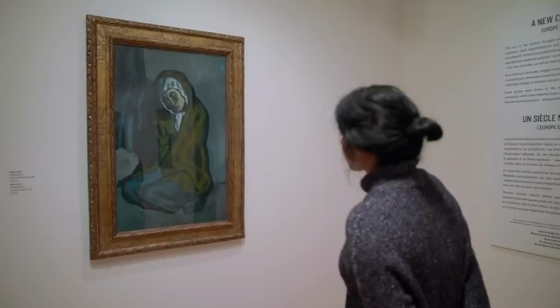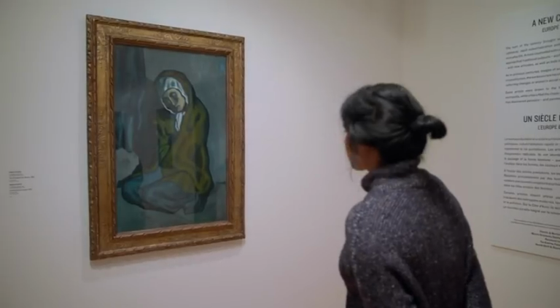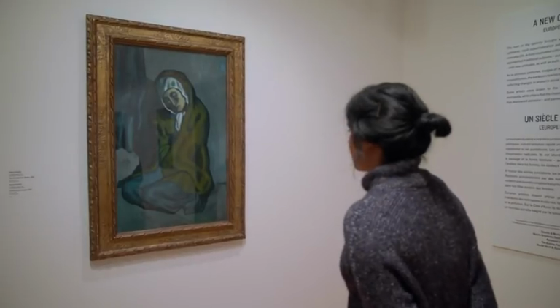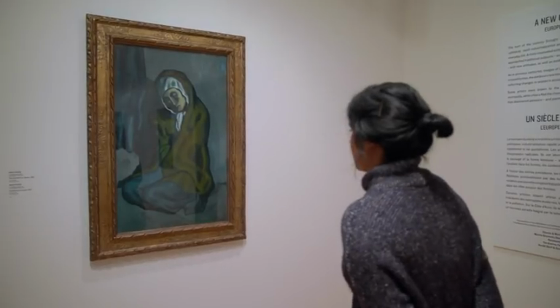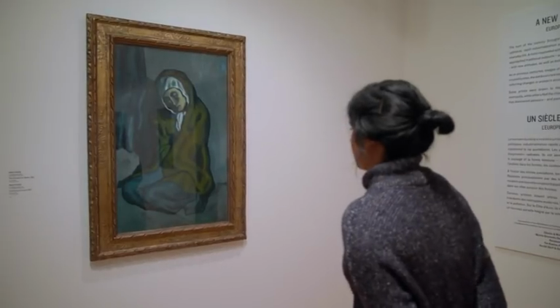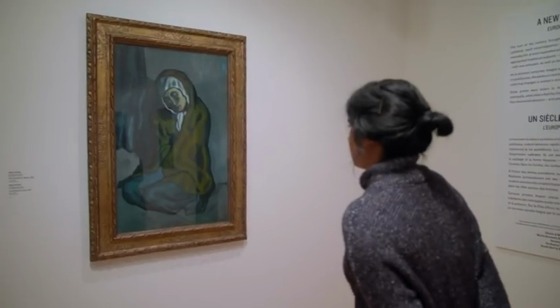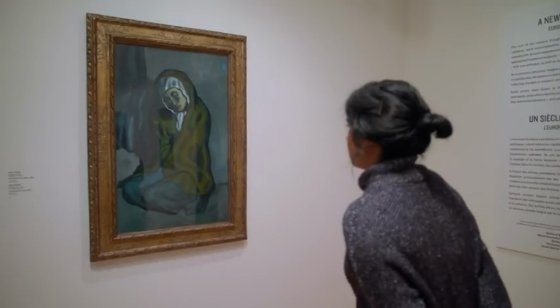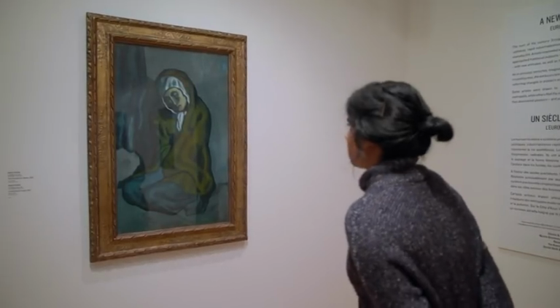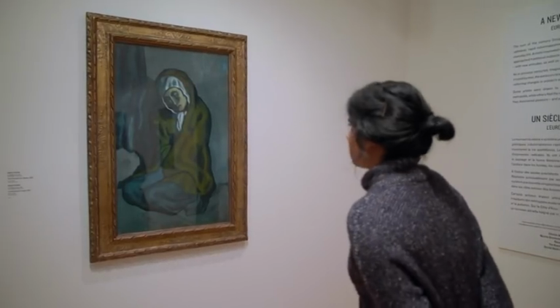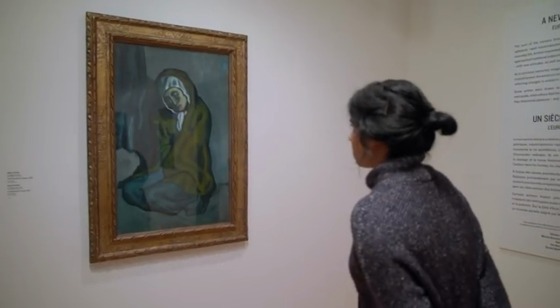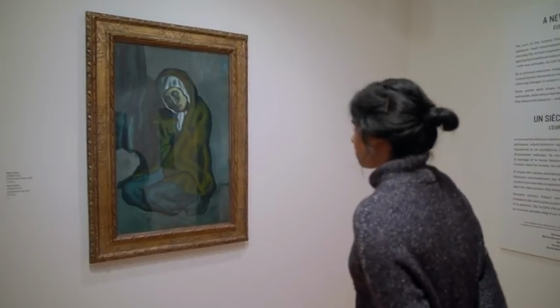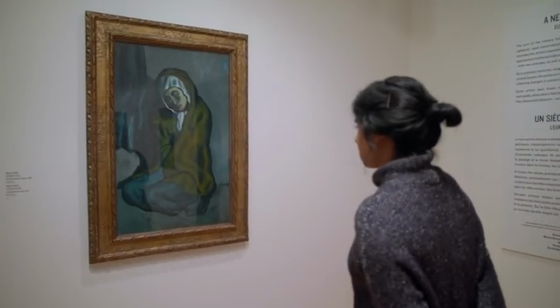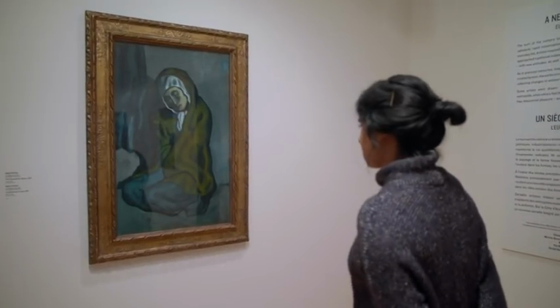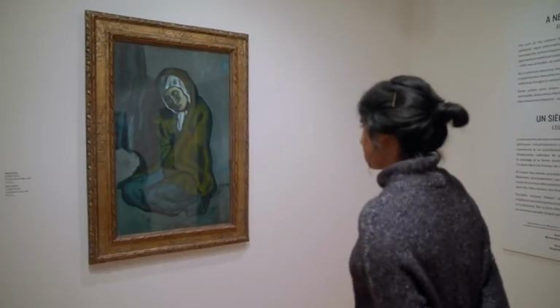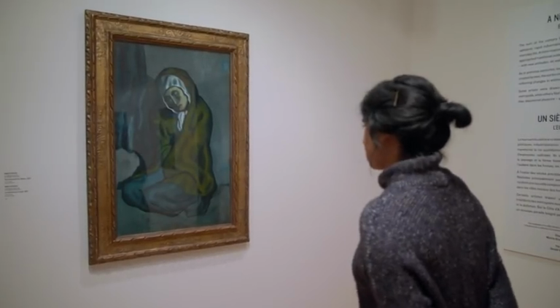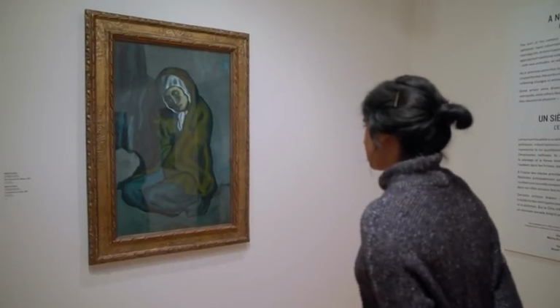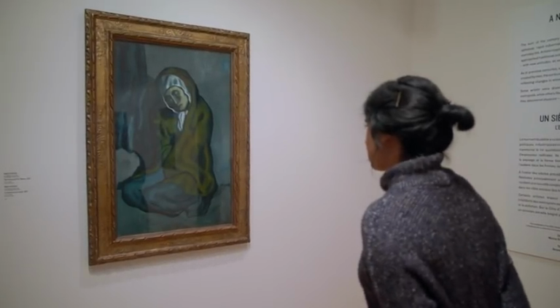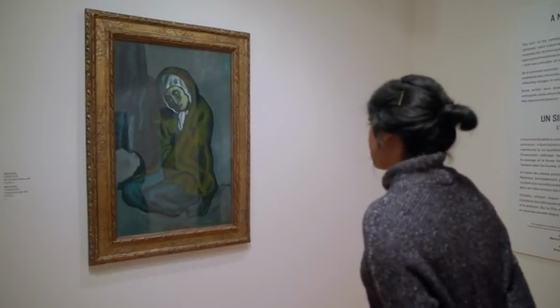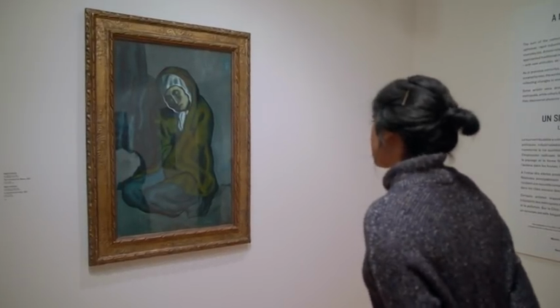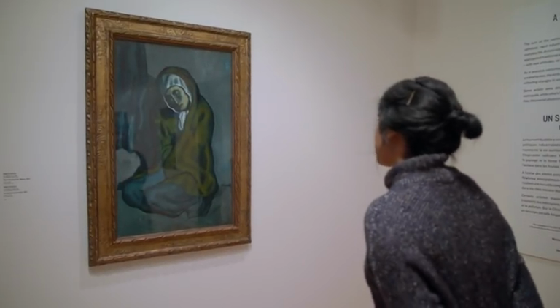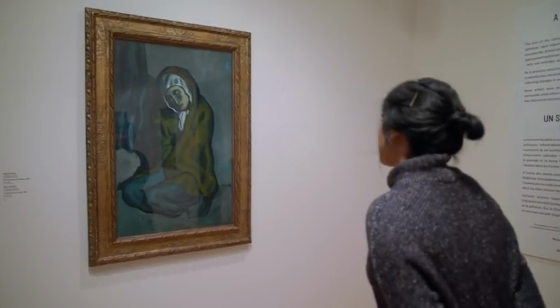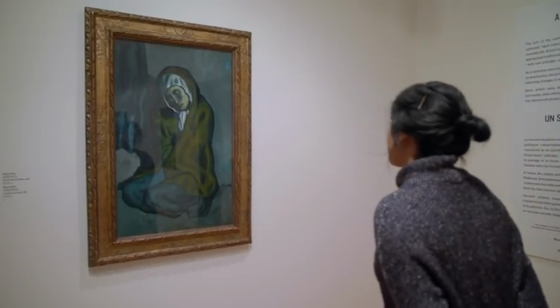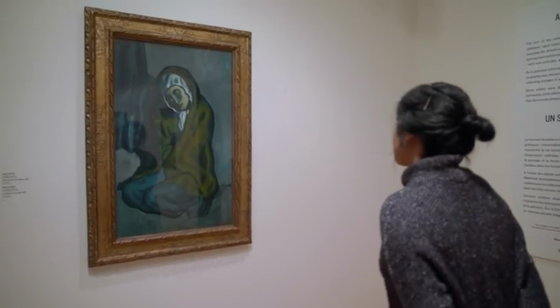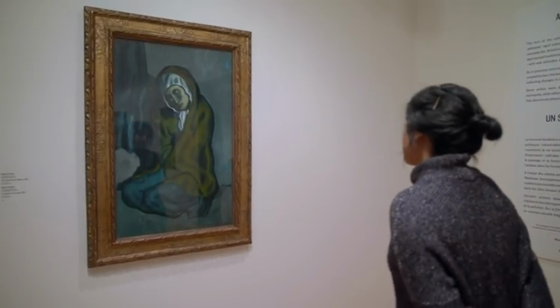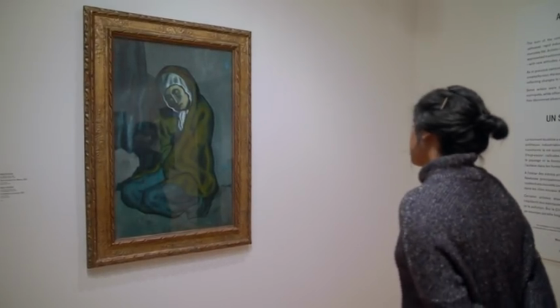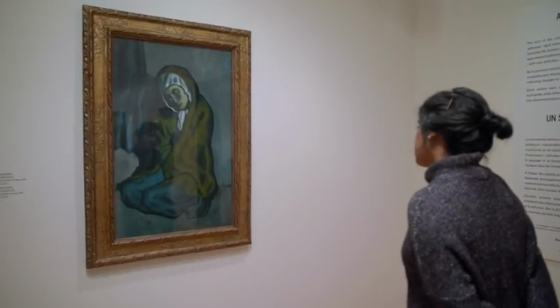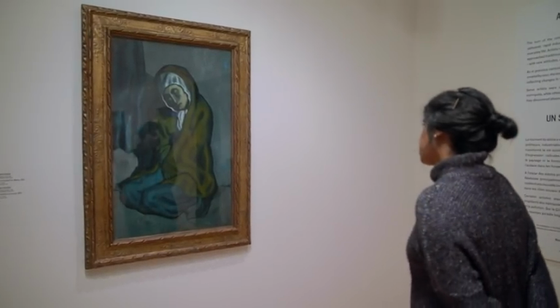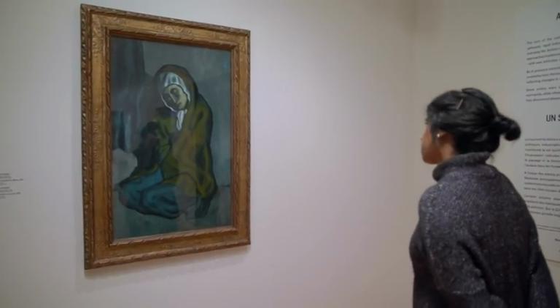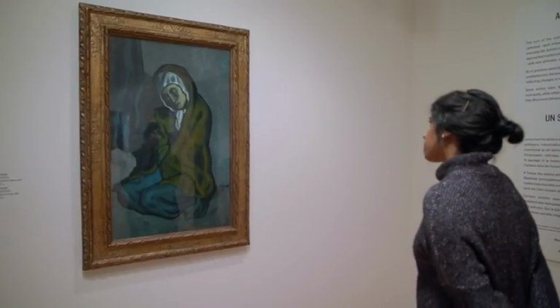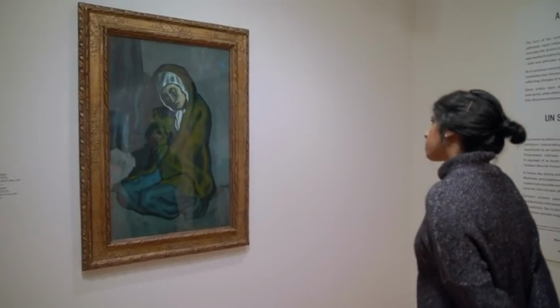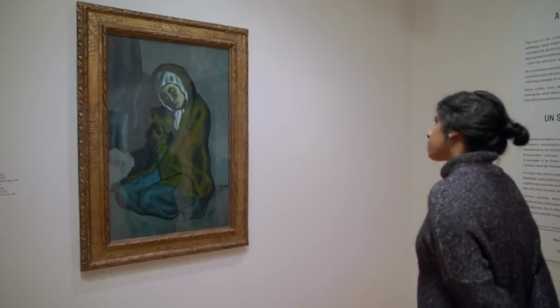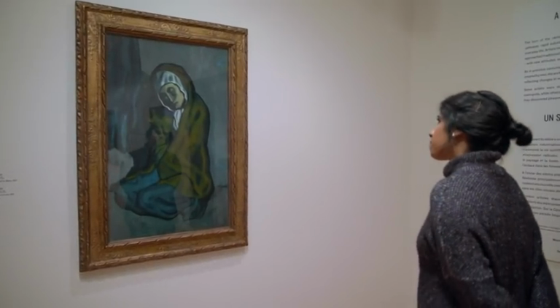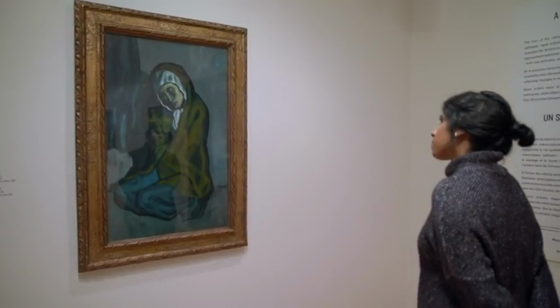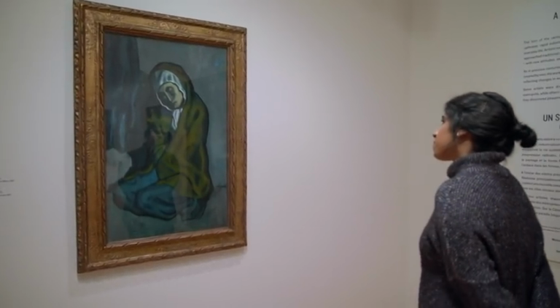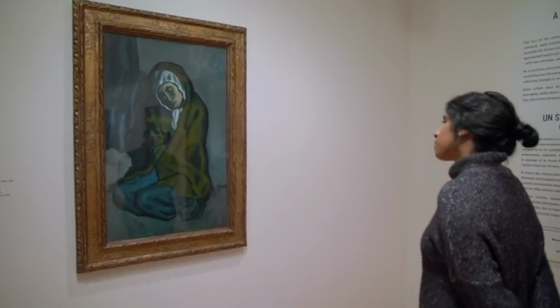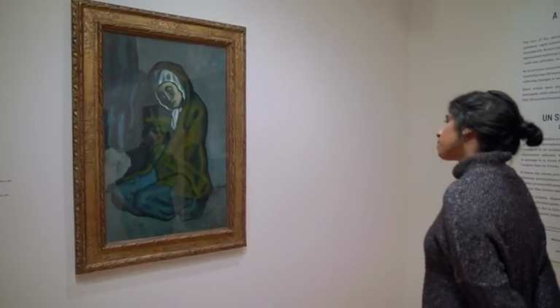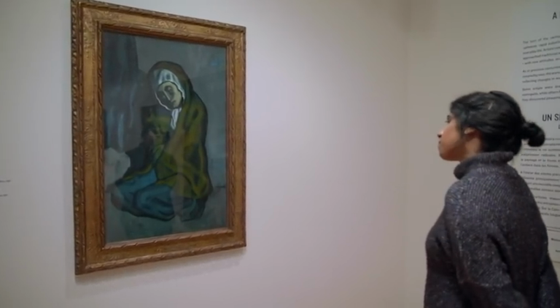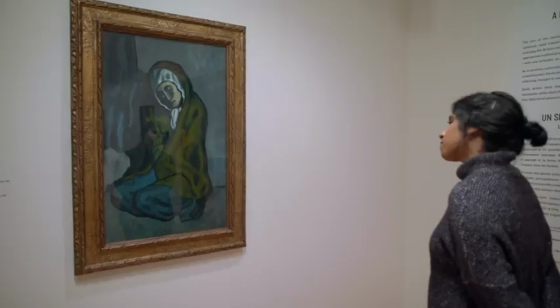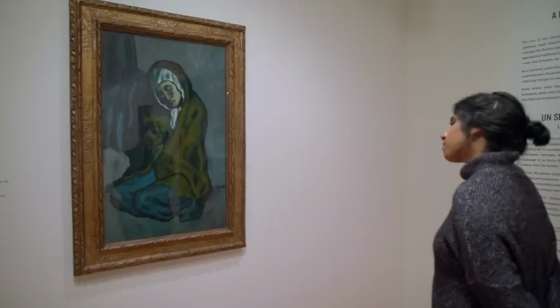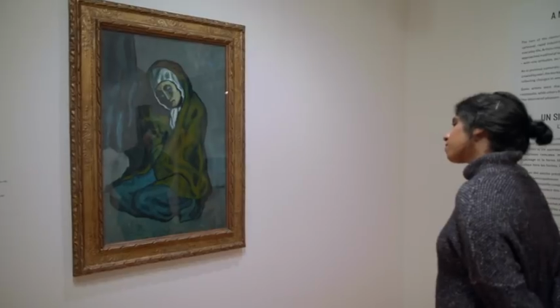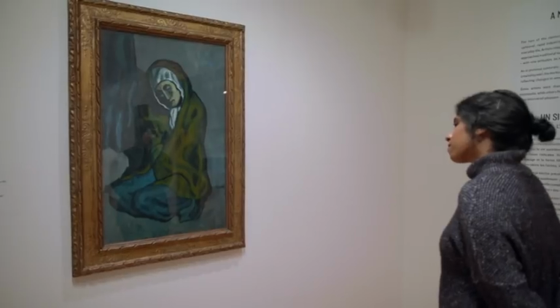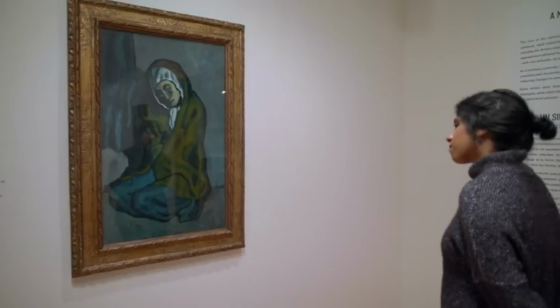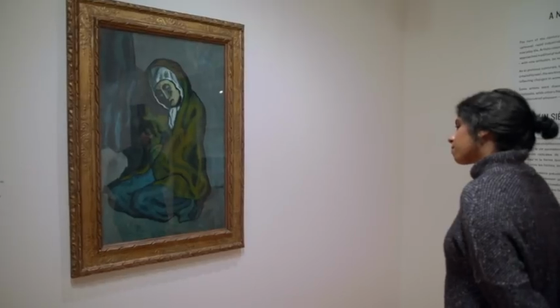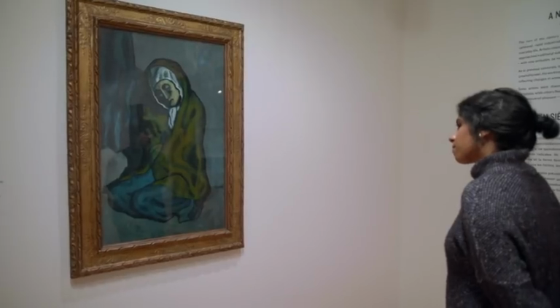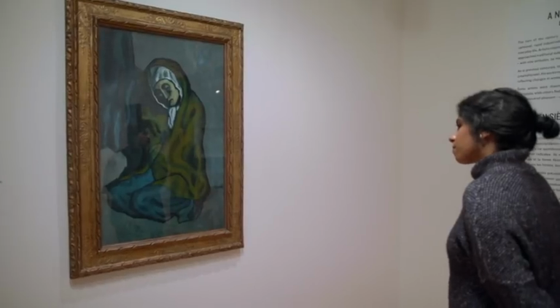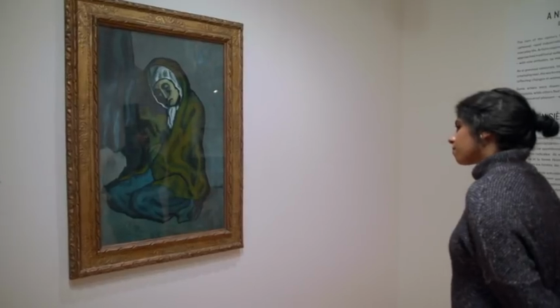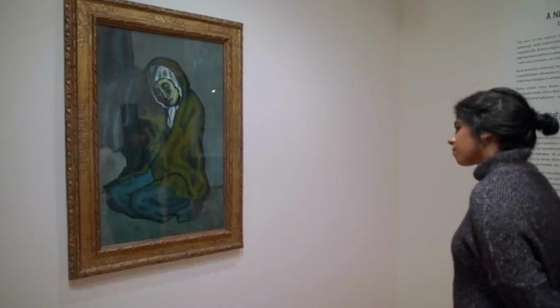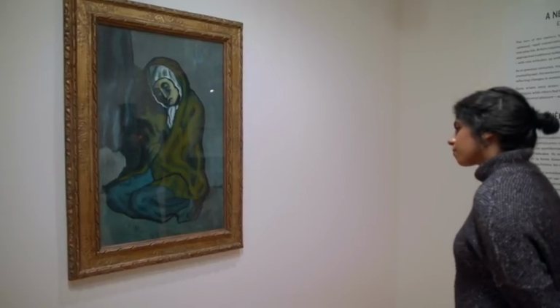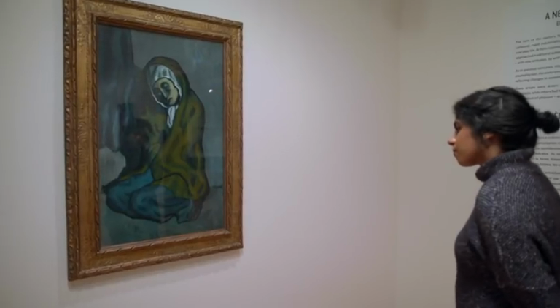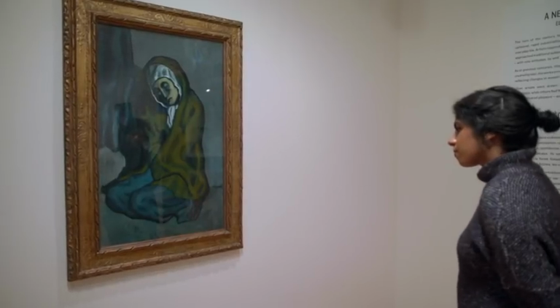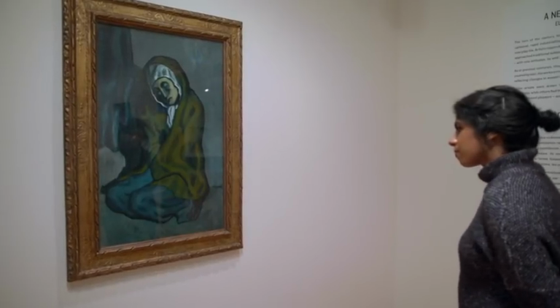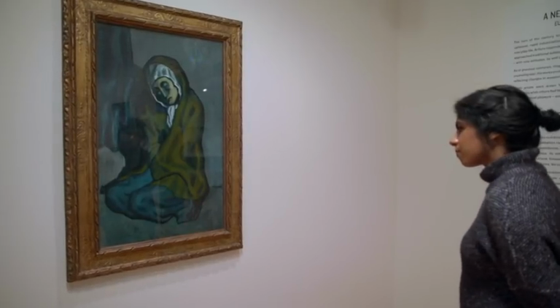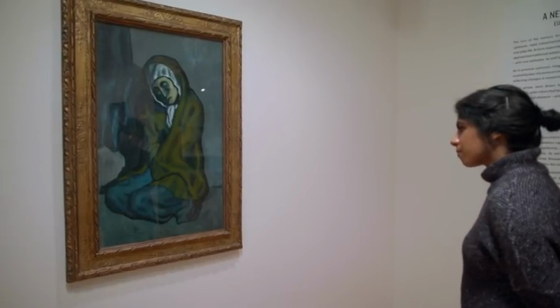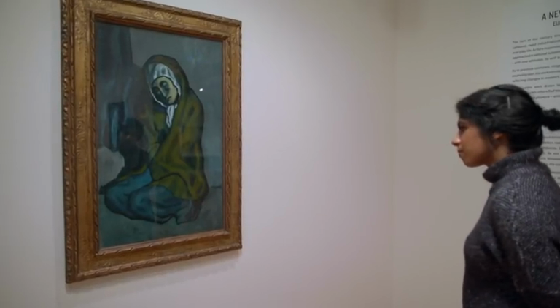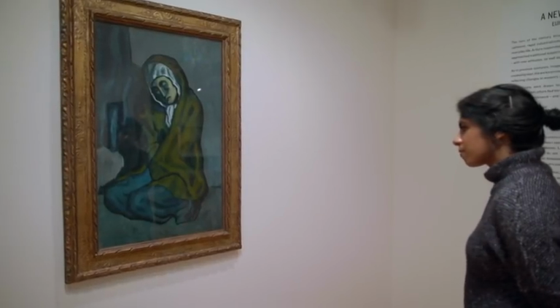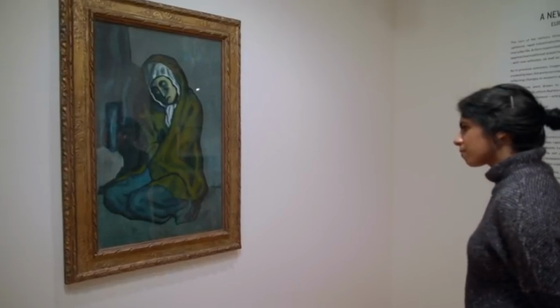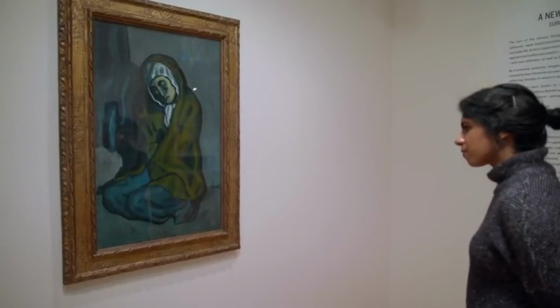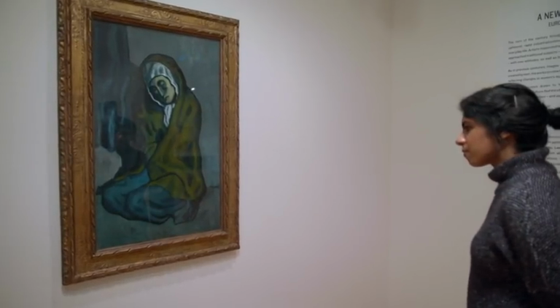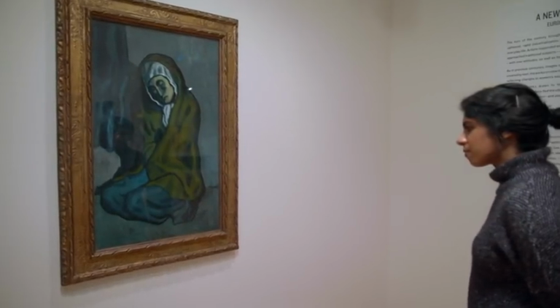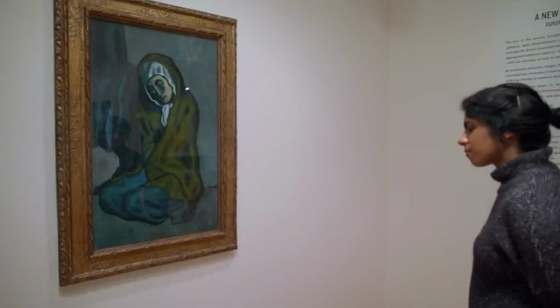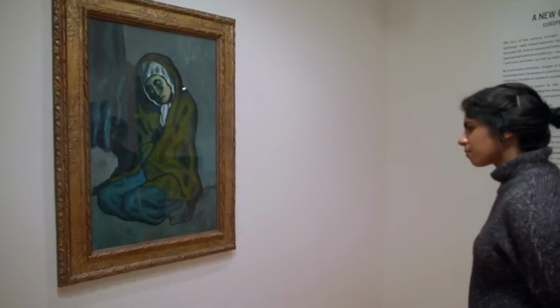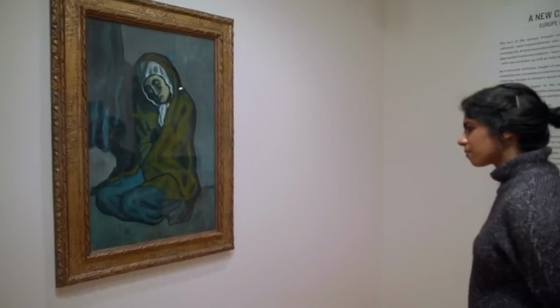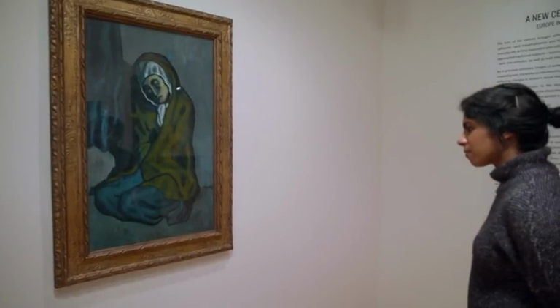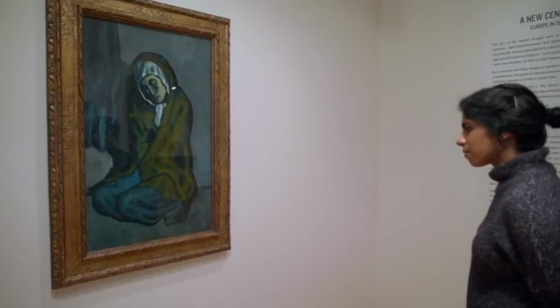Picasso's Crouching Woman, worth millions — a painting from his blue period. But there's more to it than meets the eye.